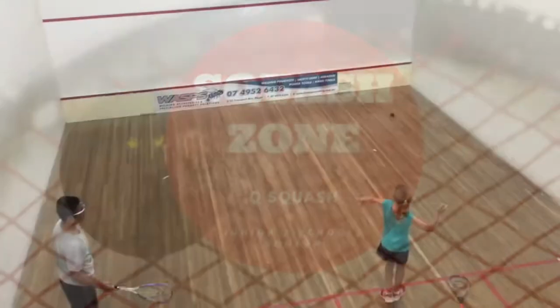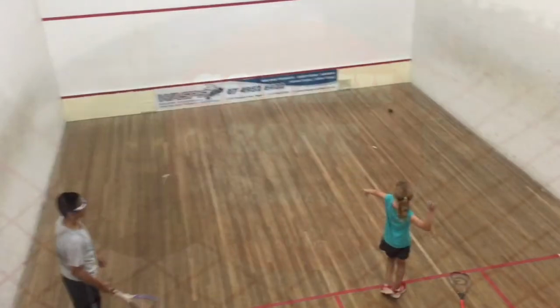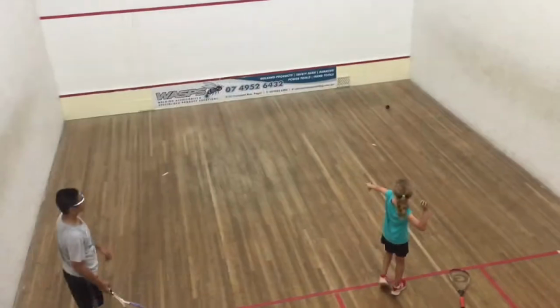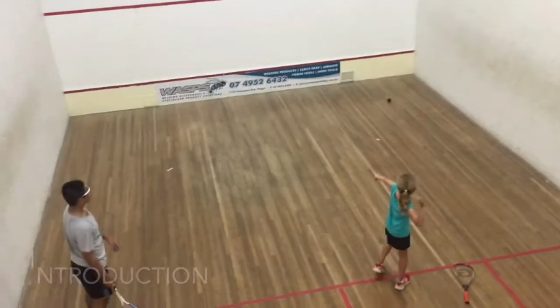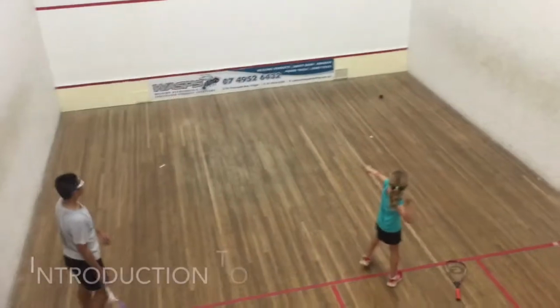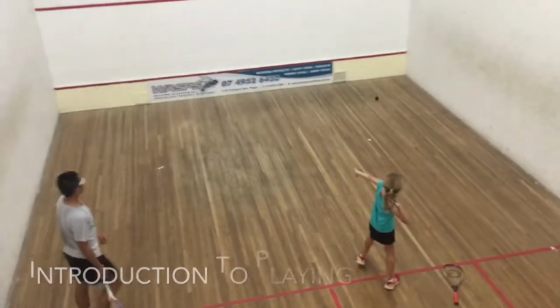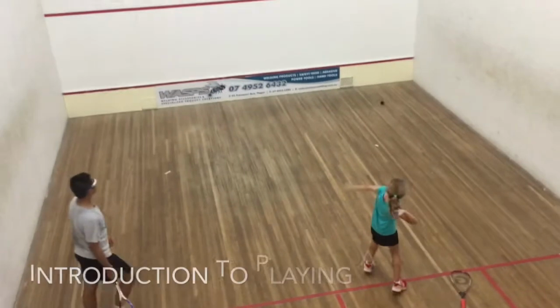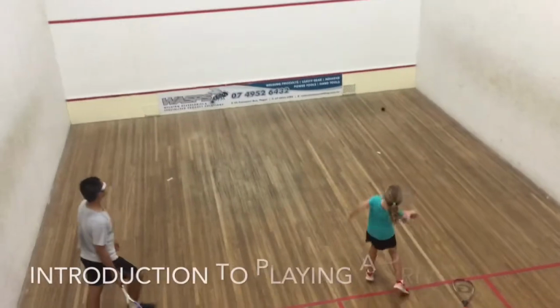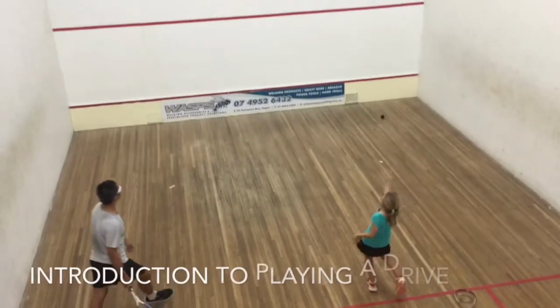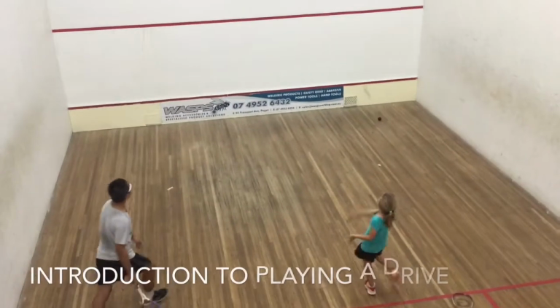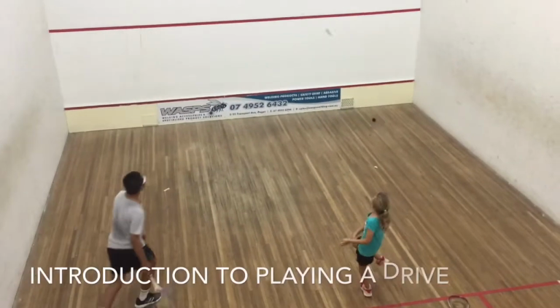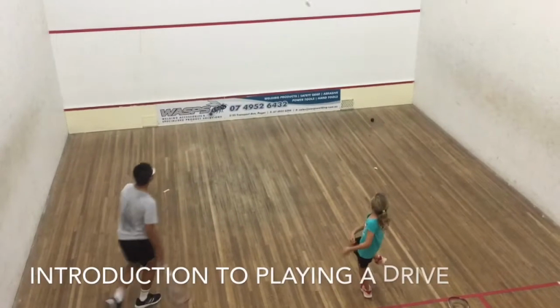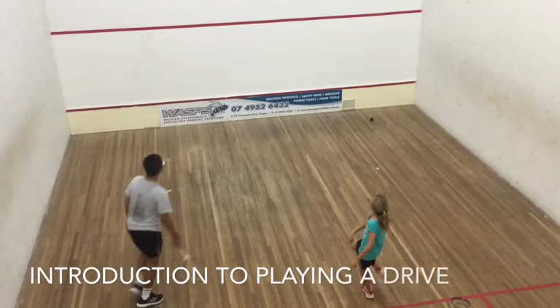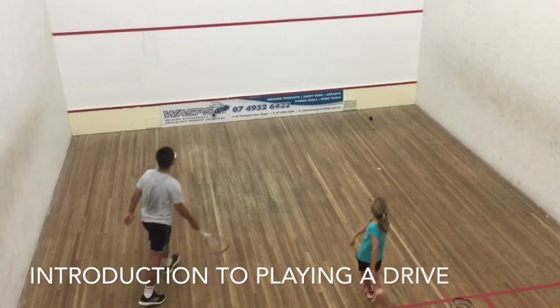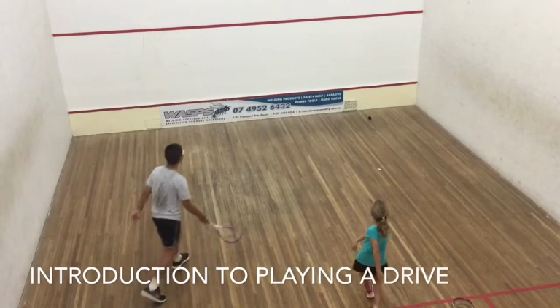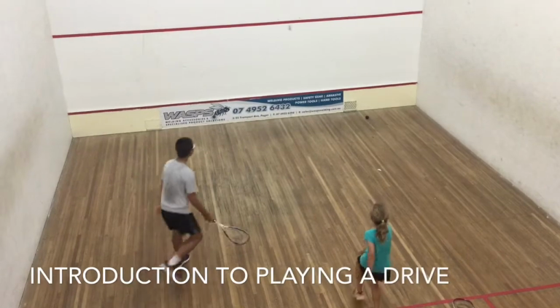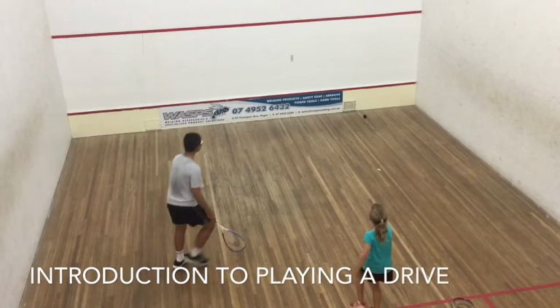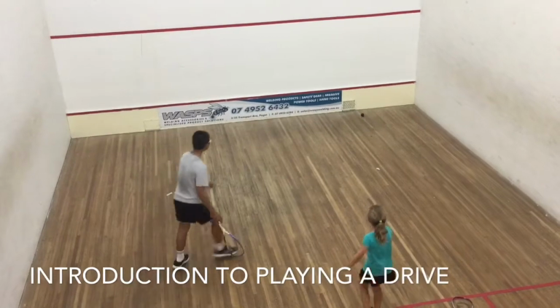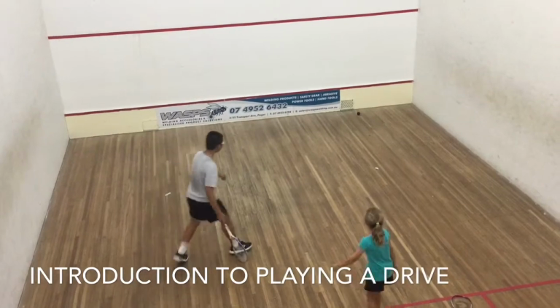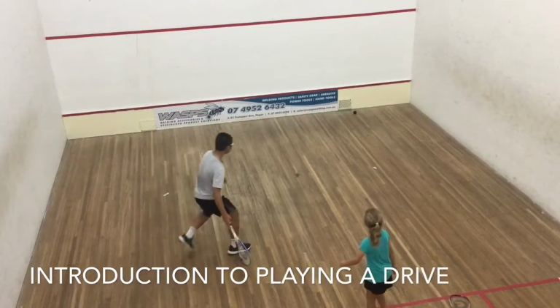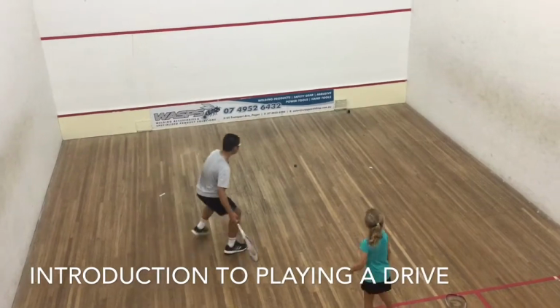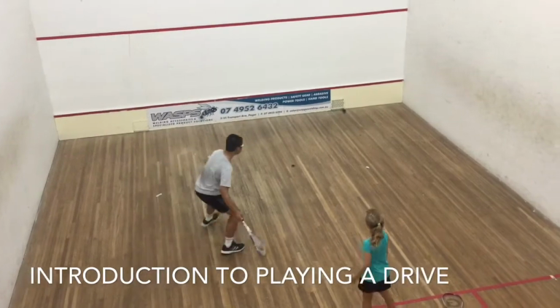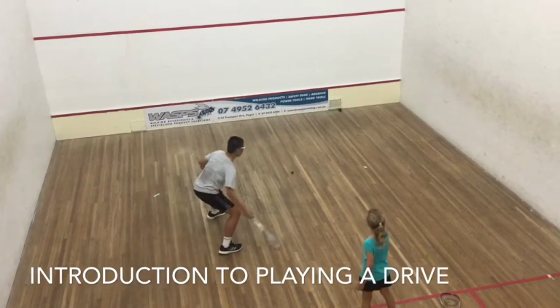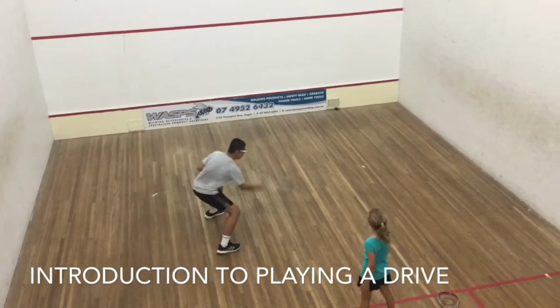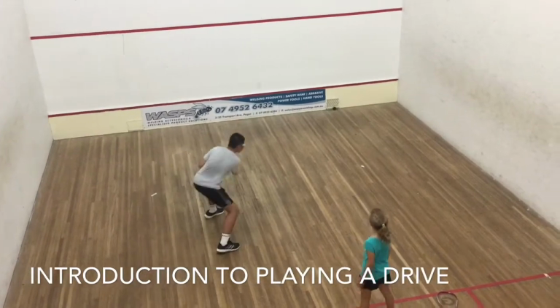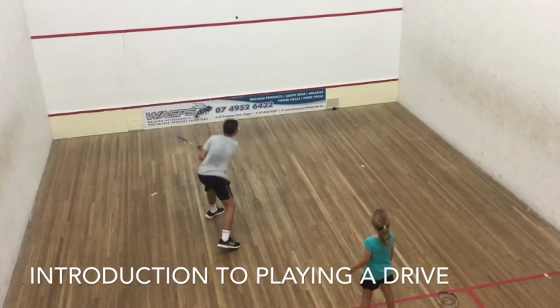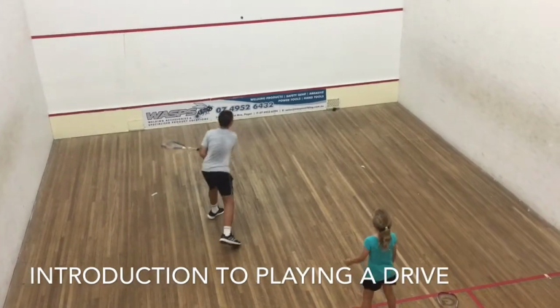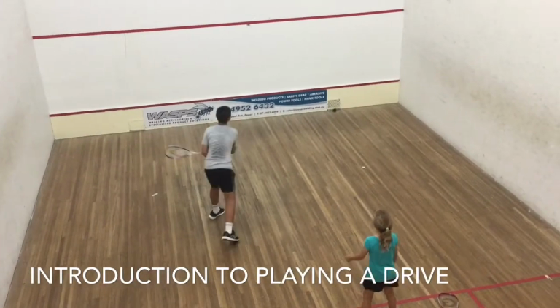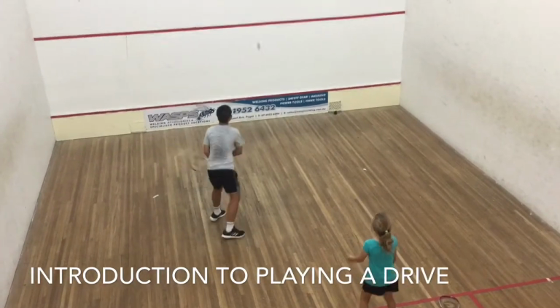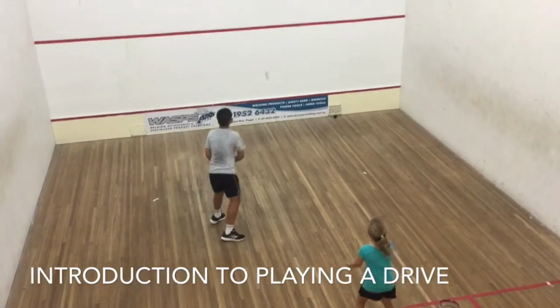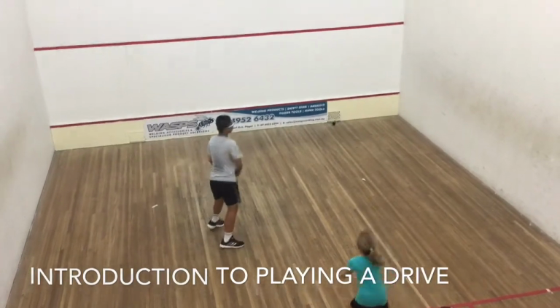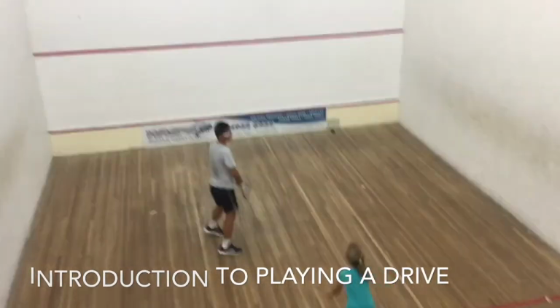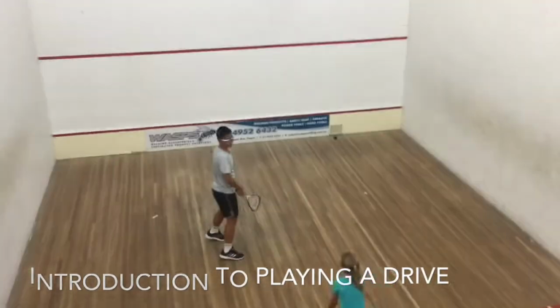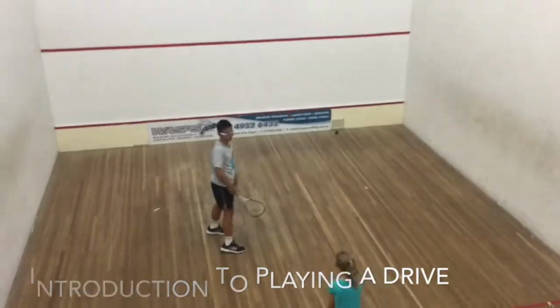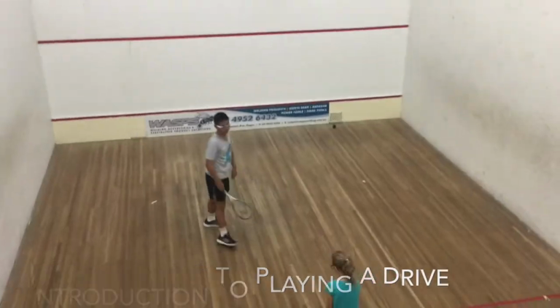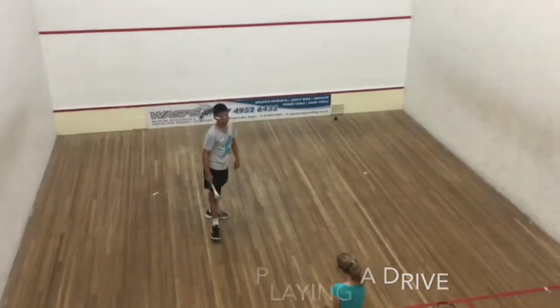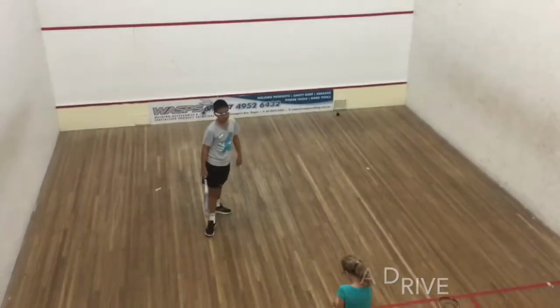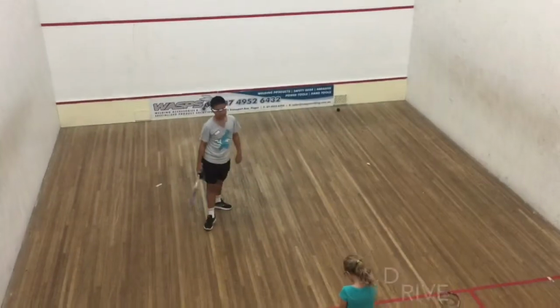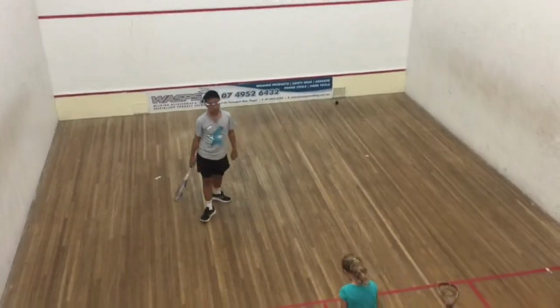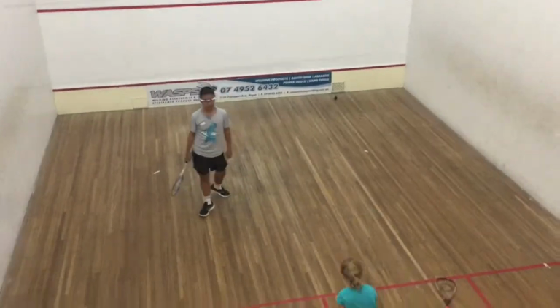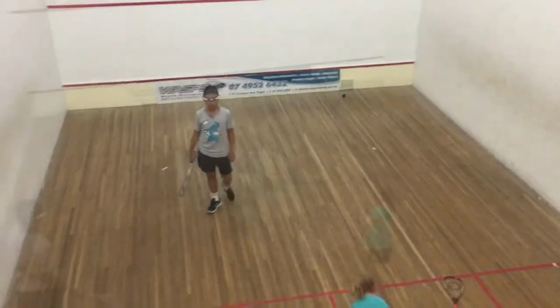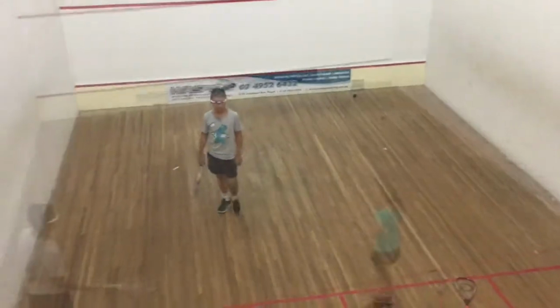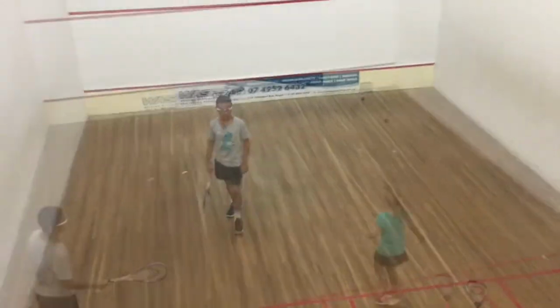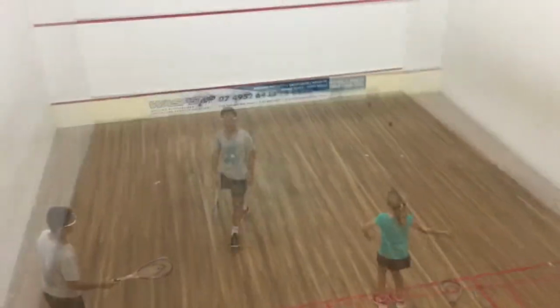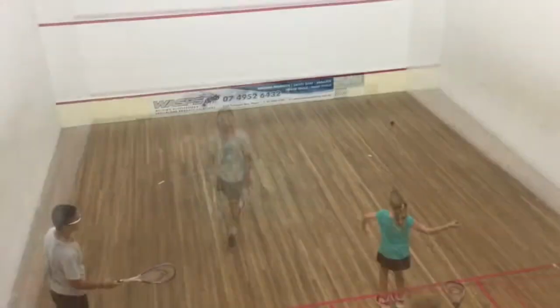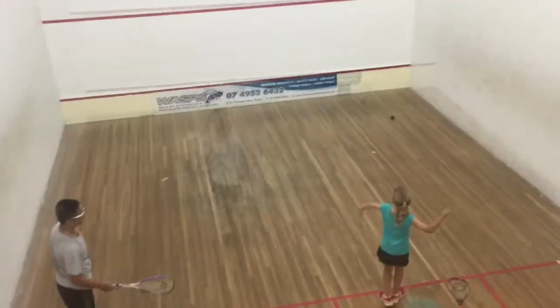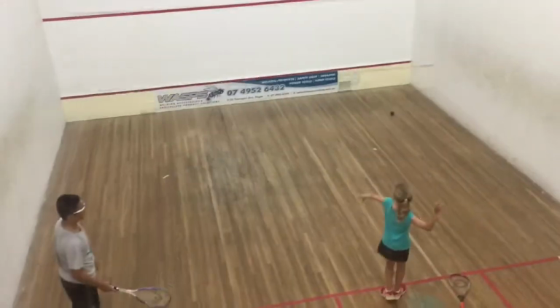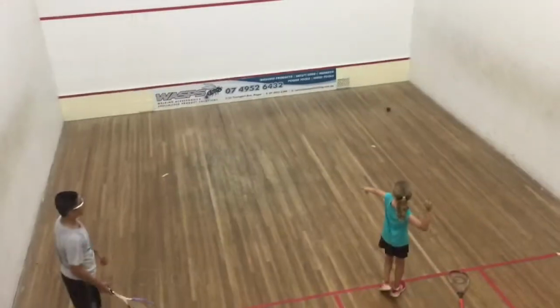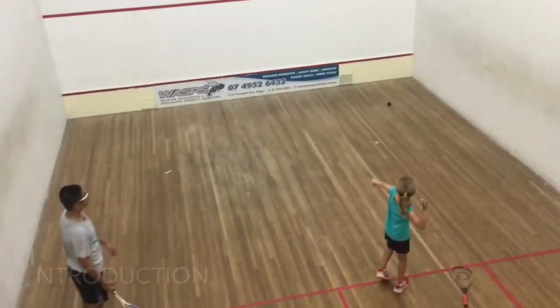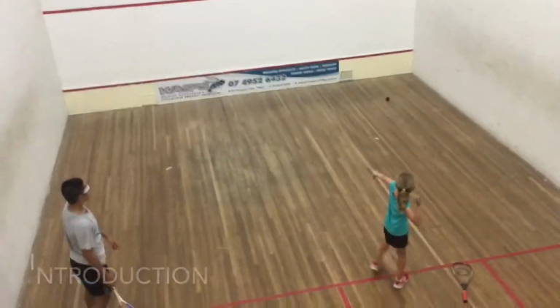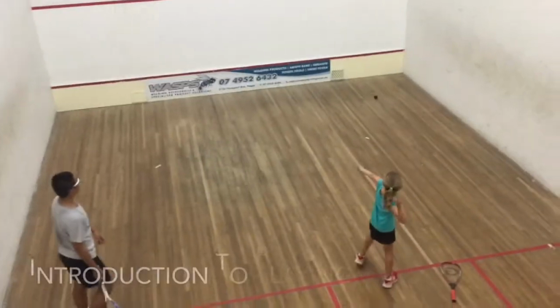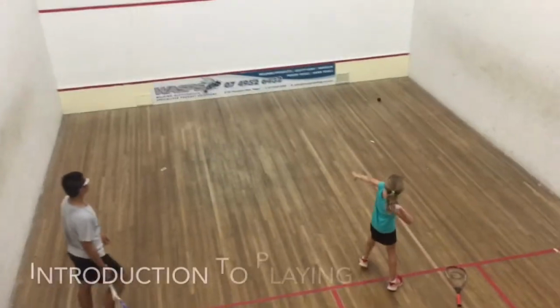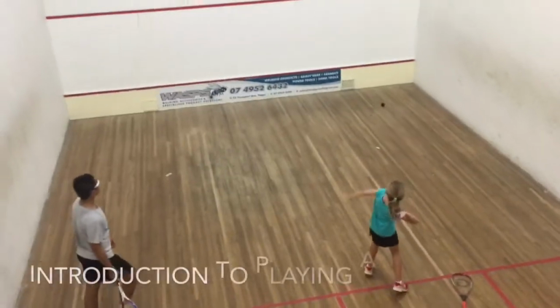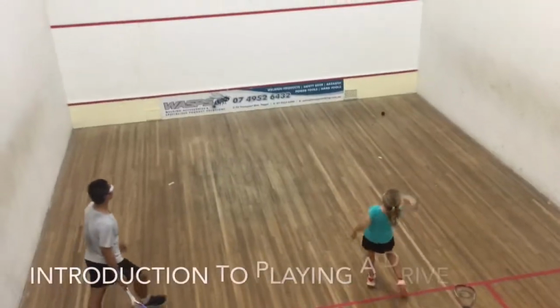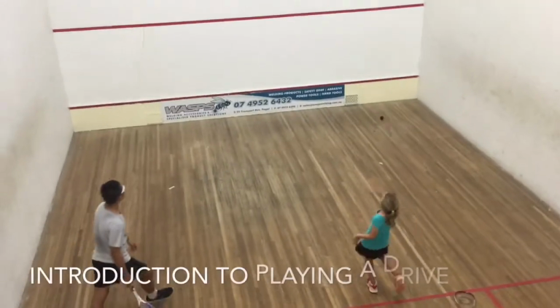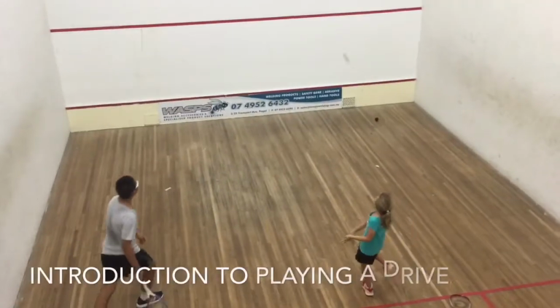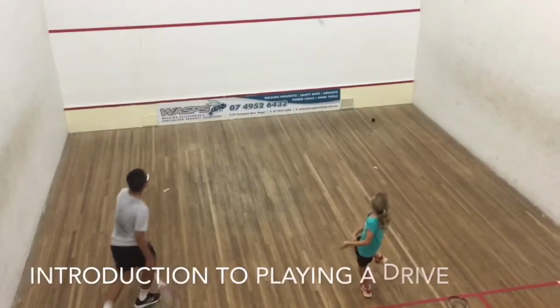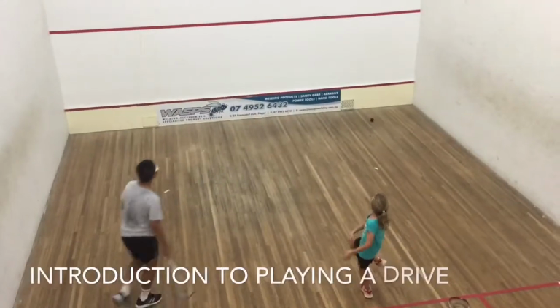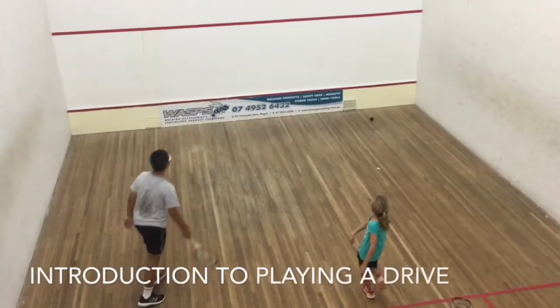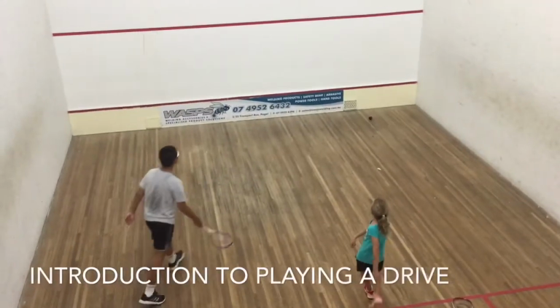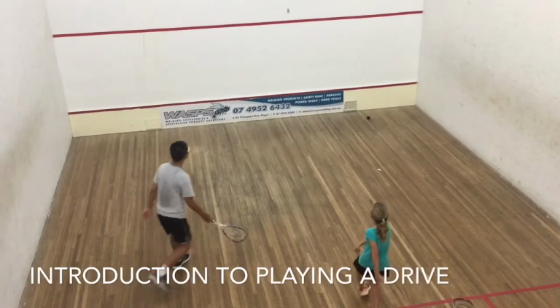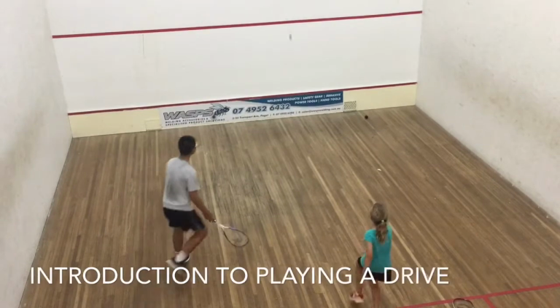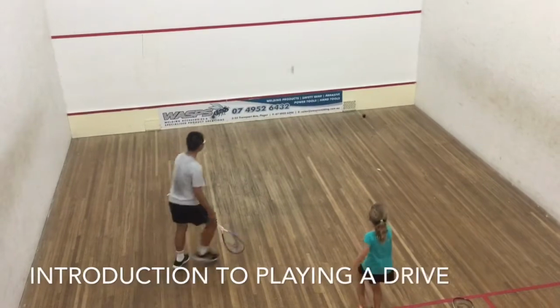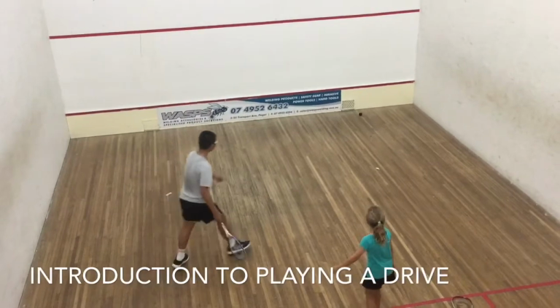Here we have pupils working in pairs. One stands behind and throws the ball high onto the wall. The other steps forward and plays a drive.